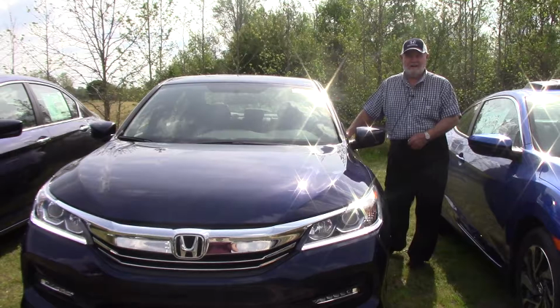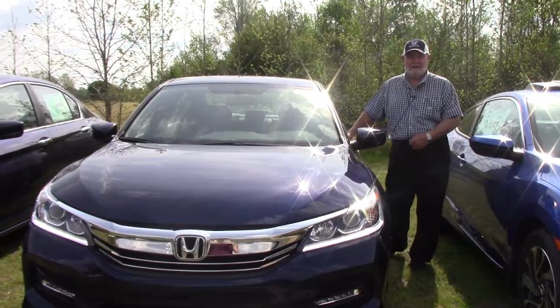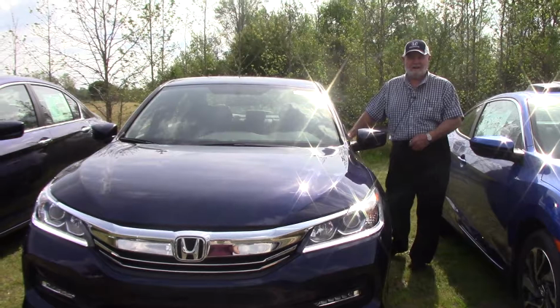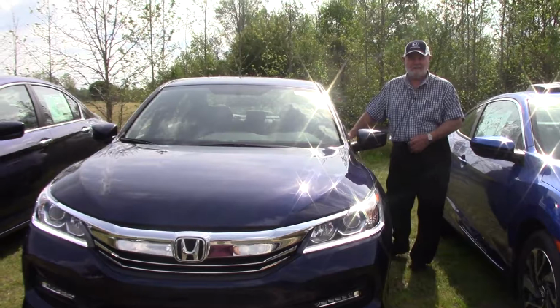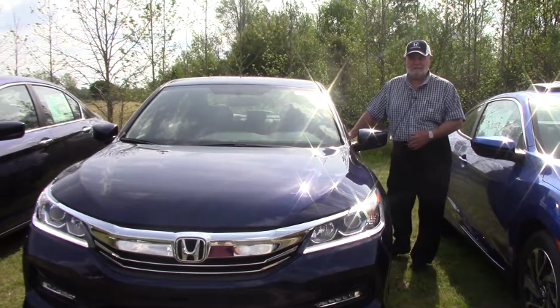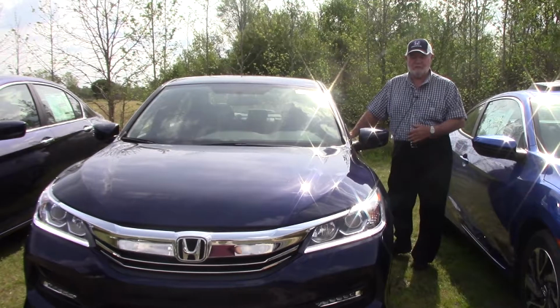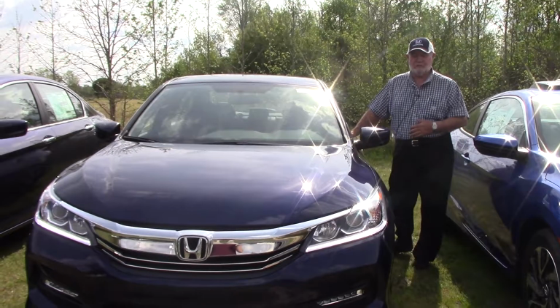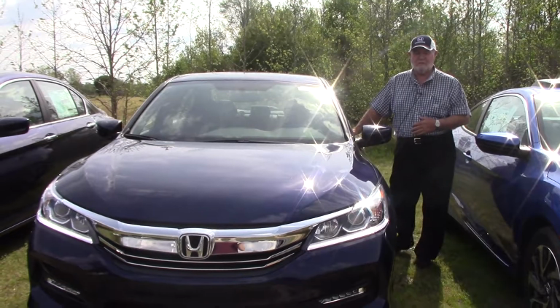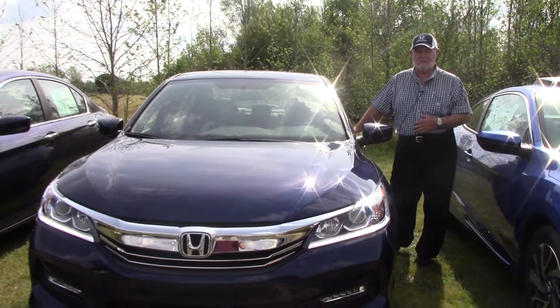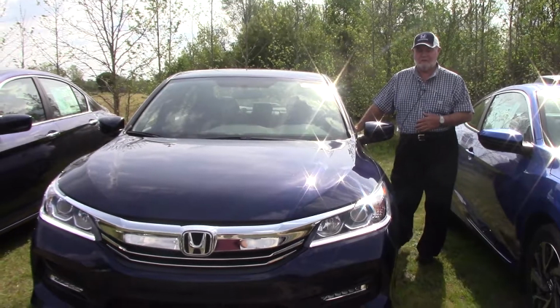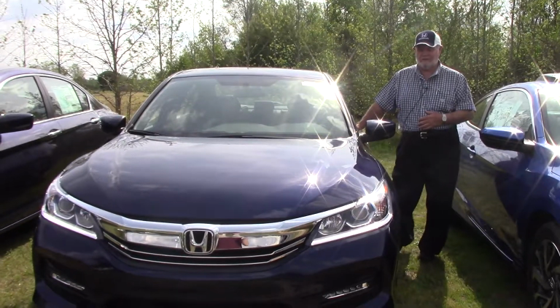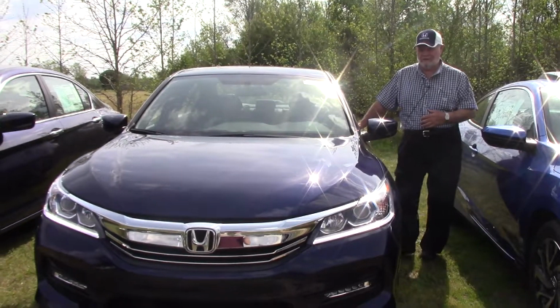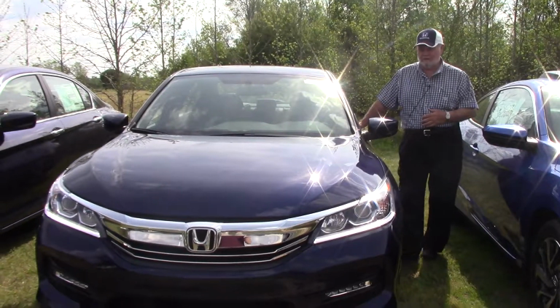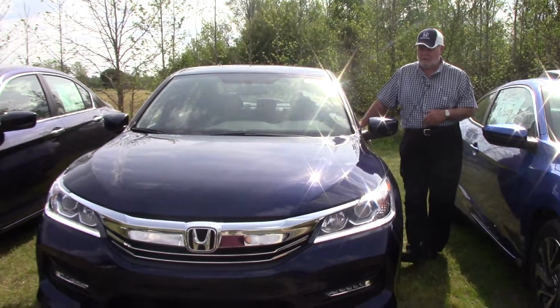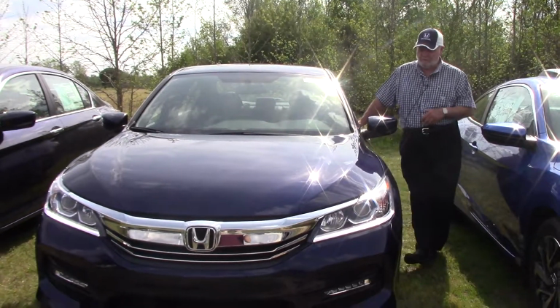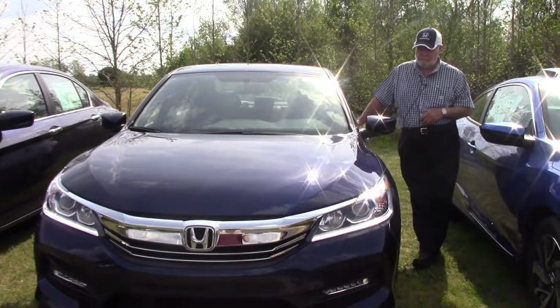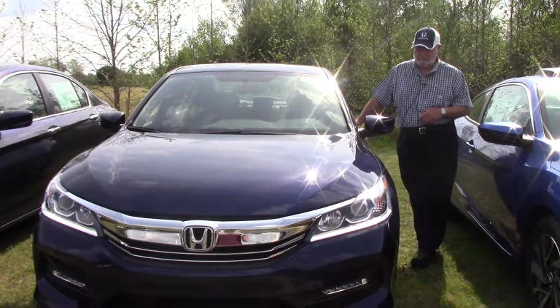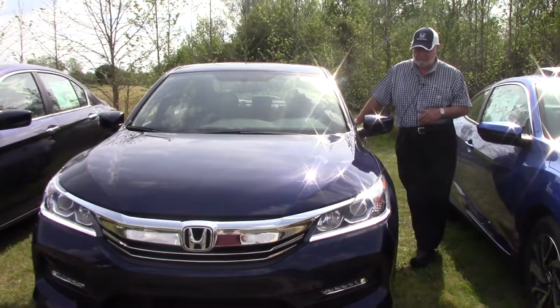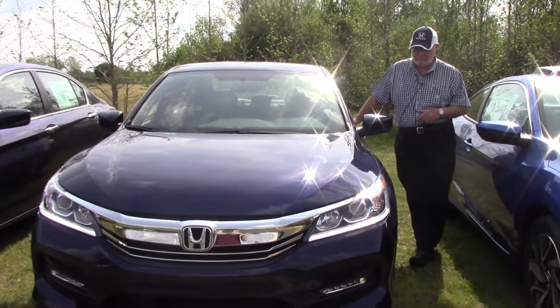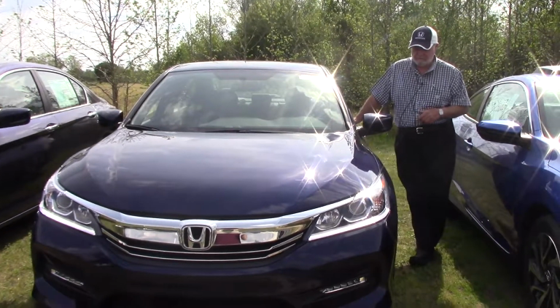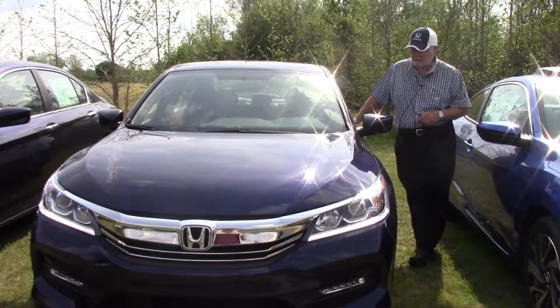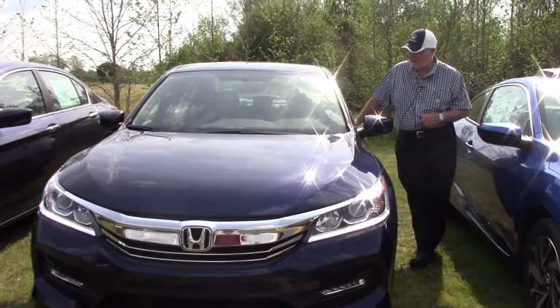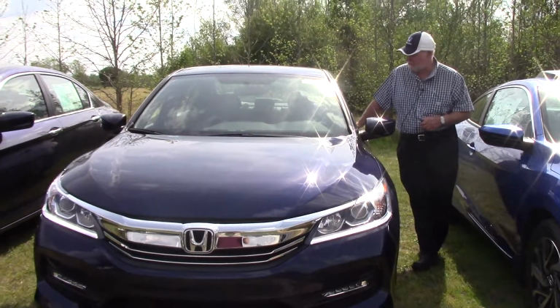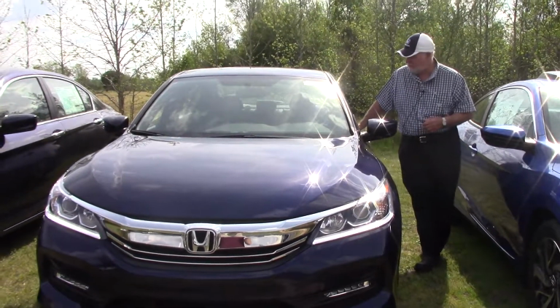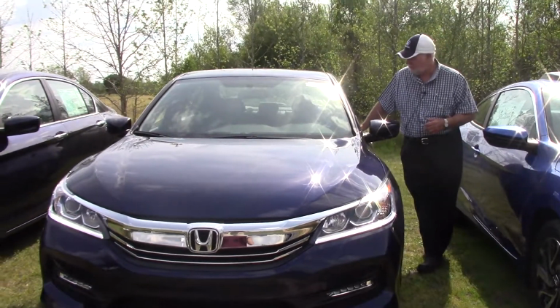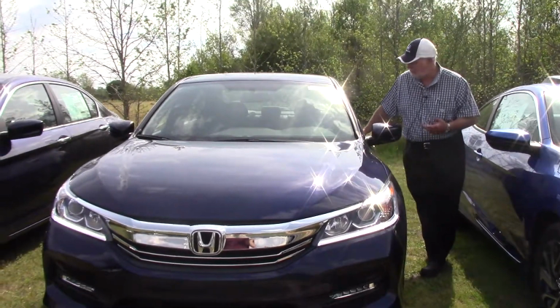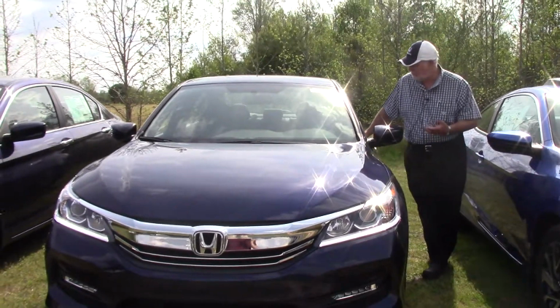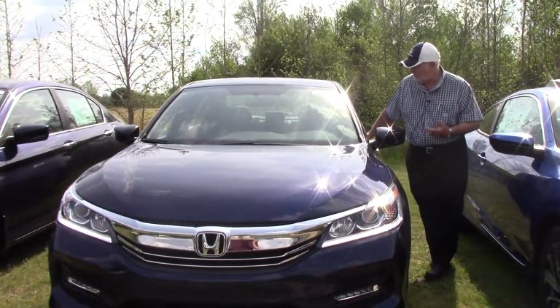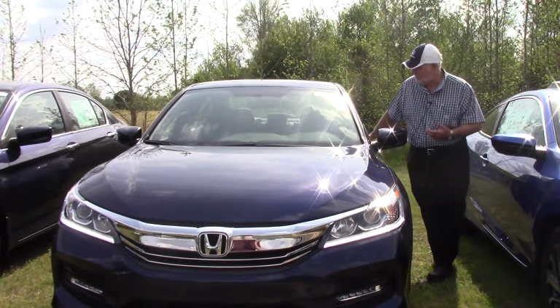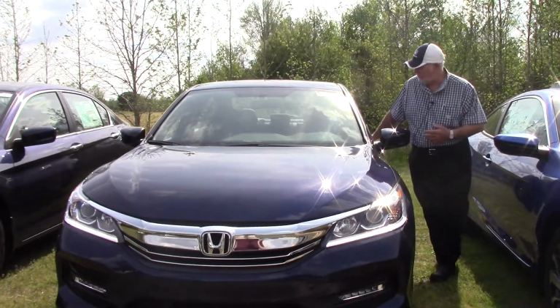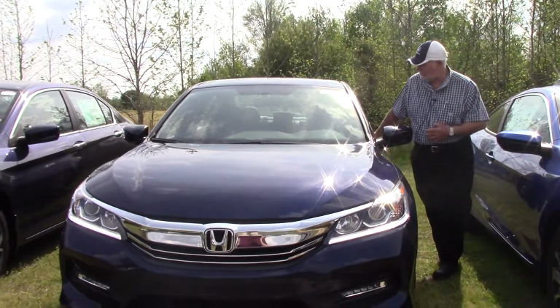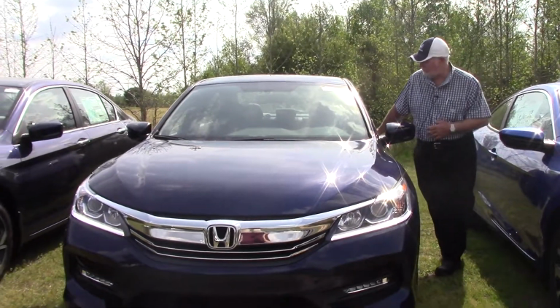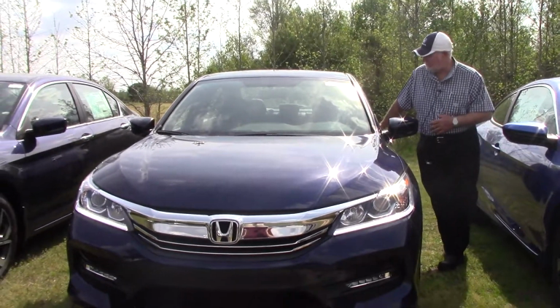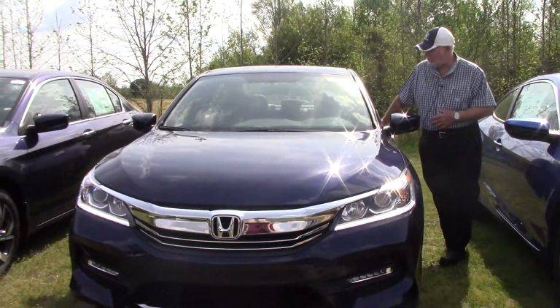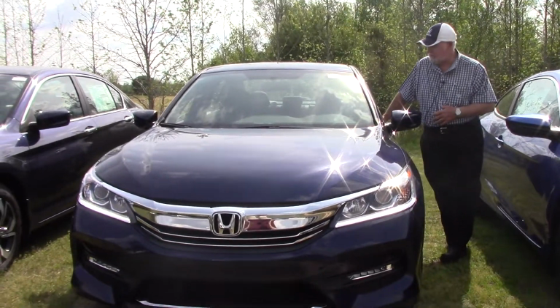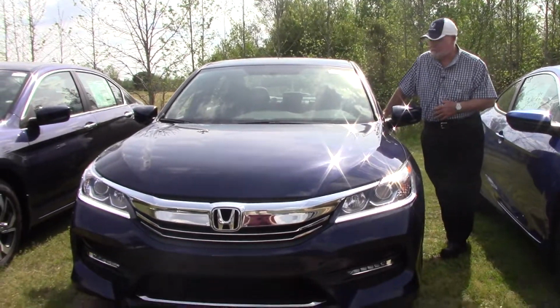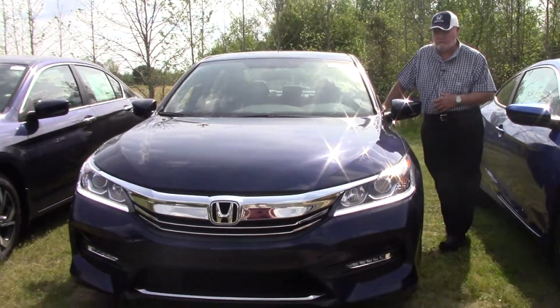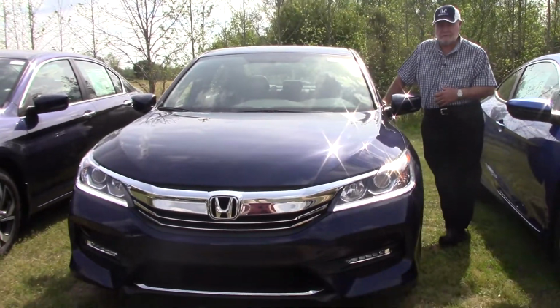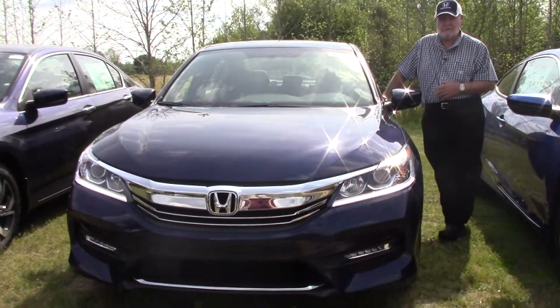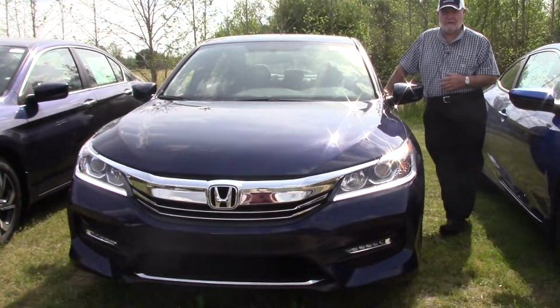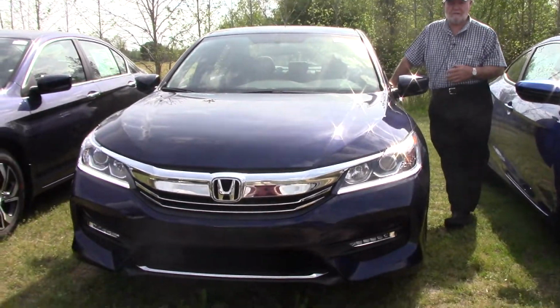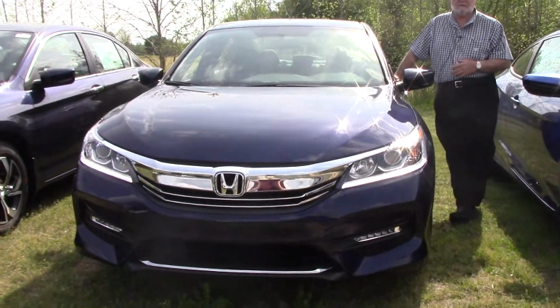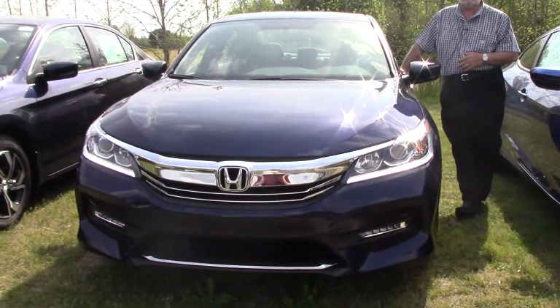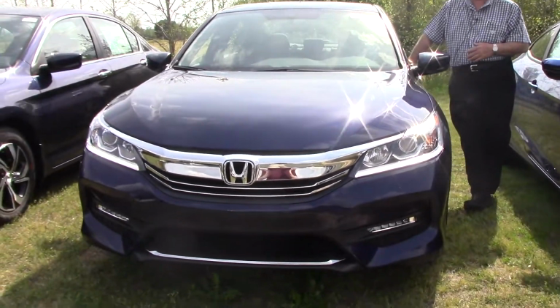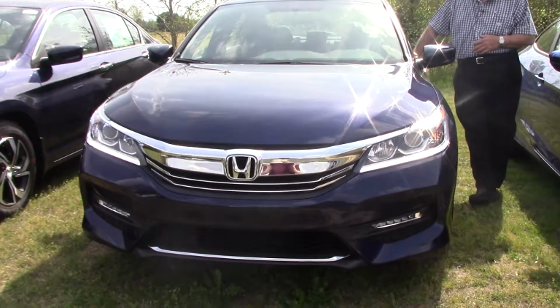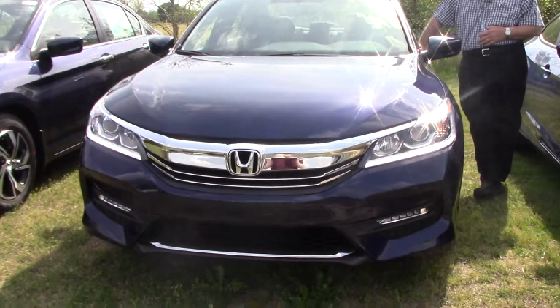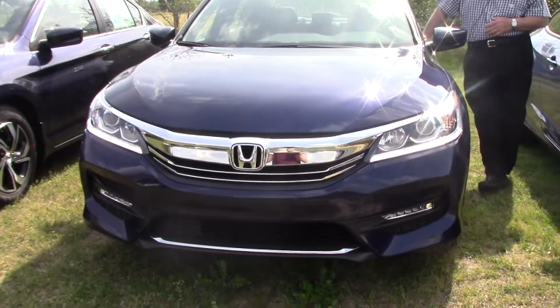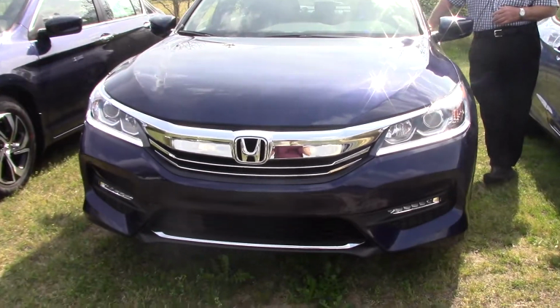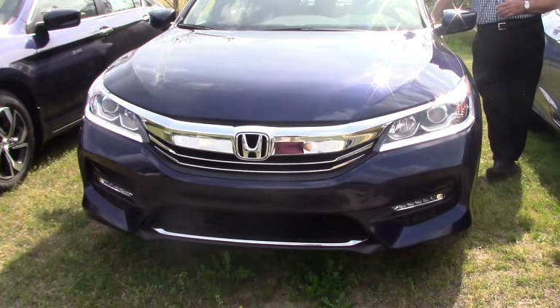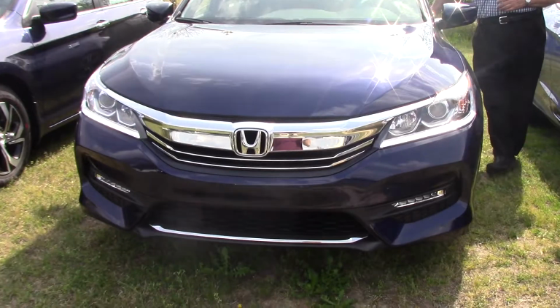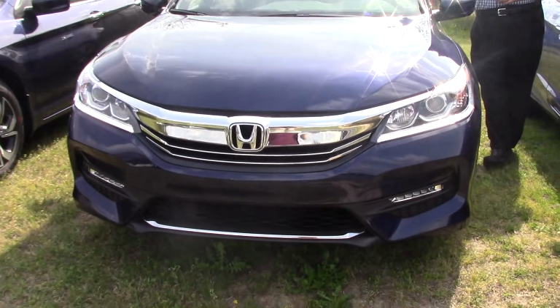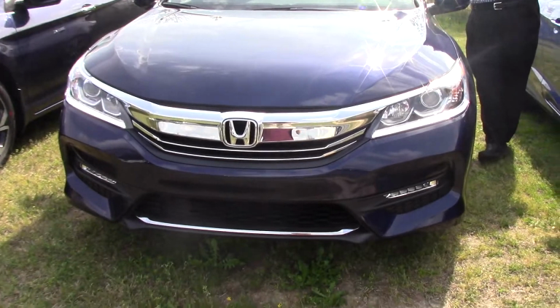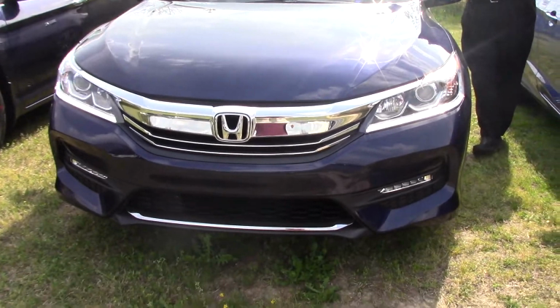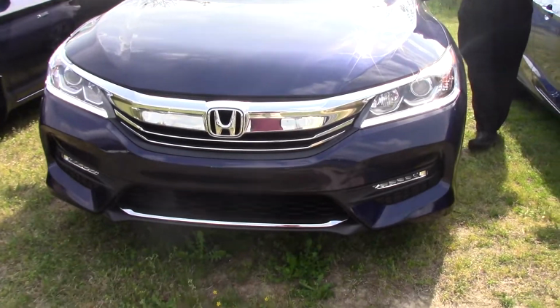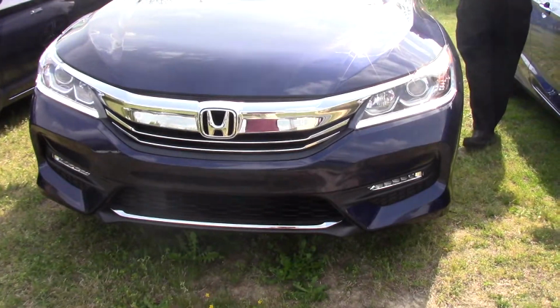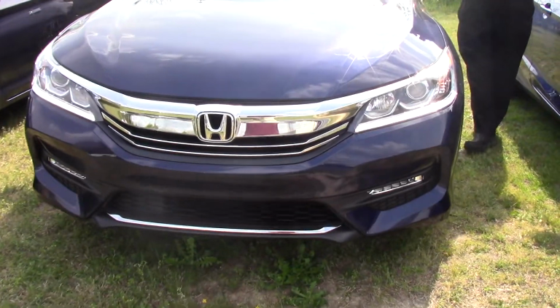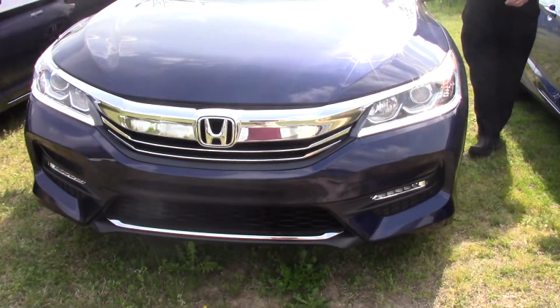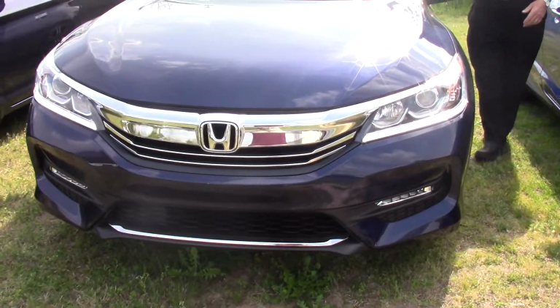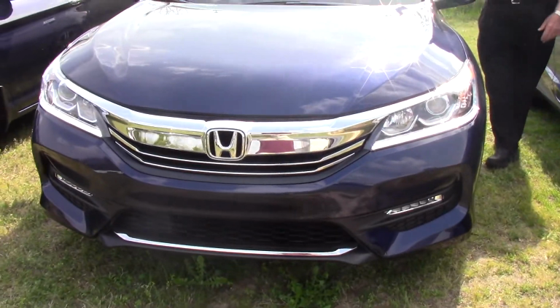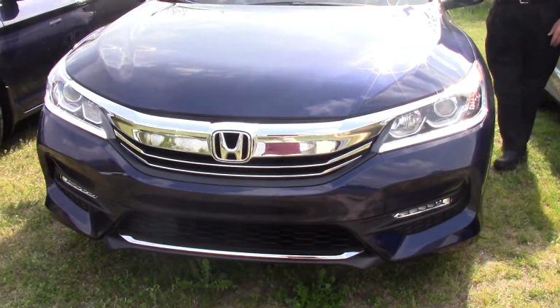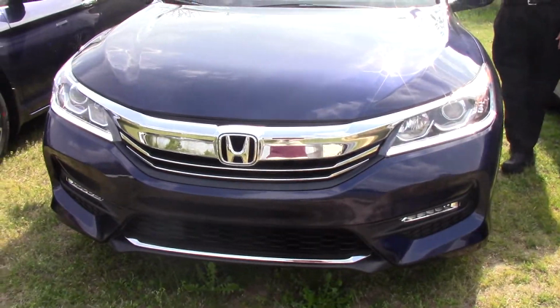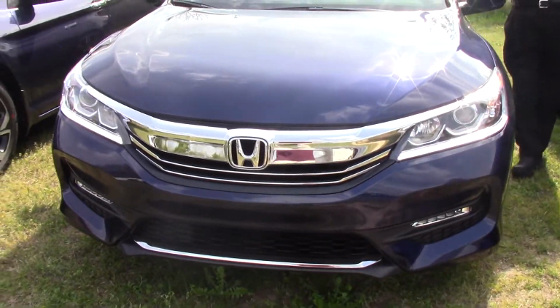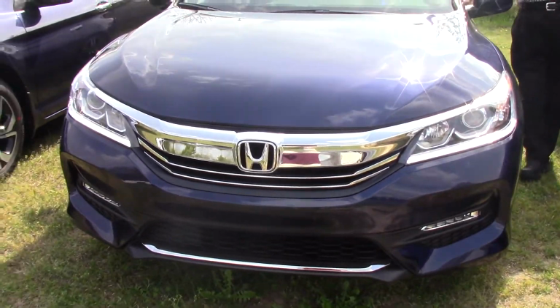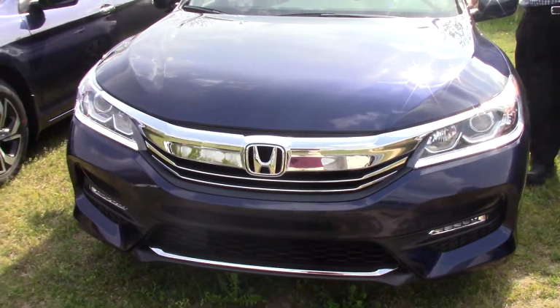Hi, I'm Jim Teller here at Hubra Vesta Honda, and you inquired about this 2017 Honda Accord Sport.